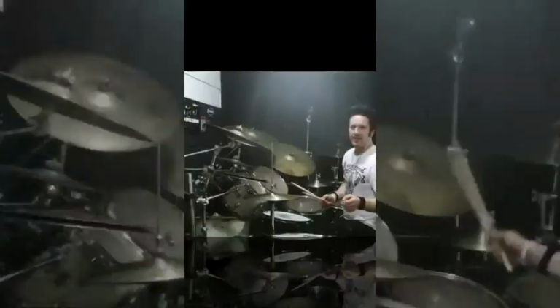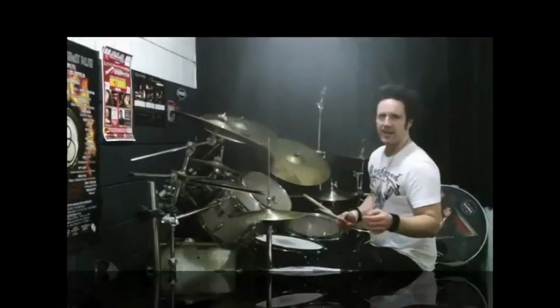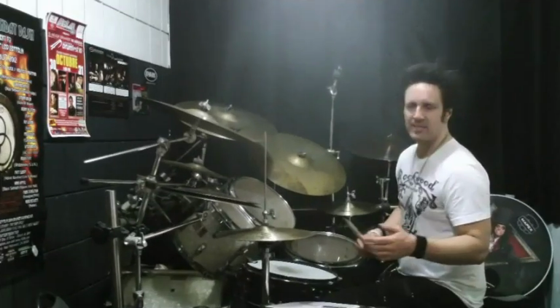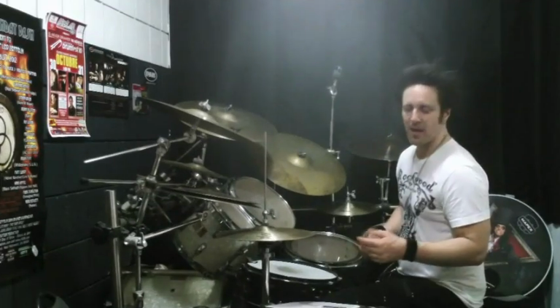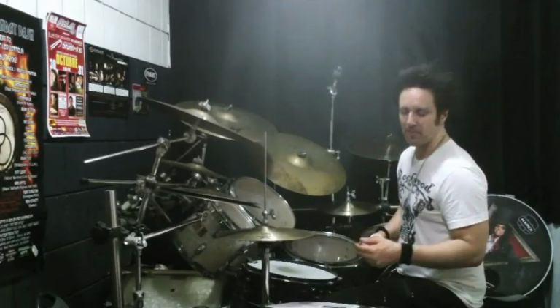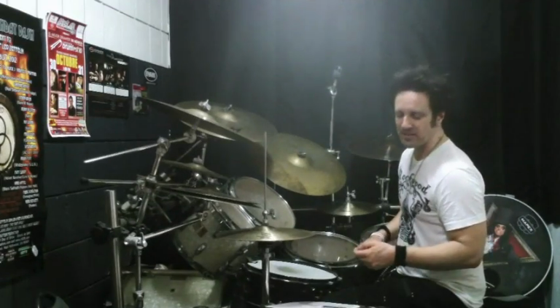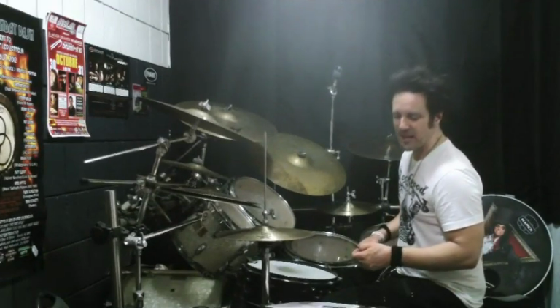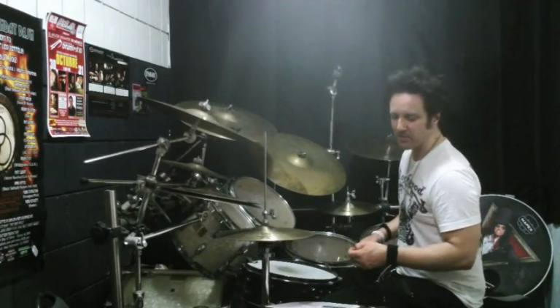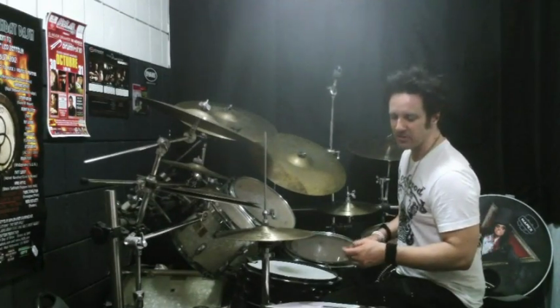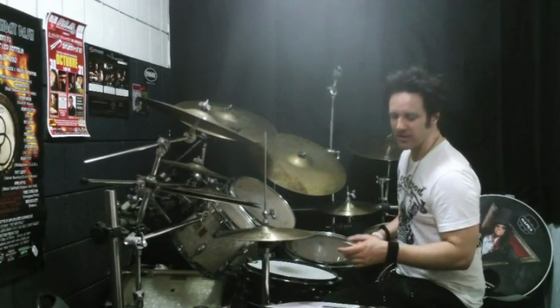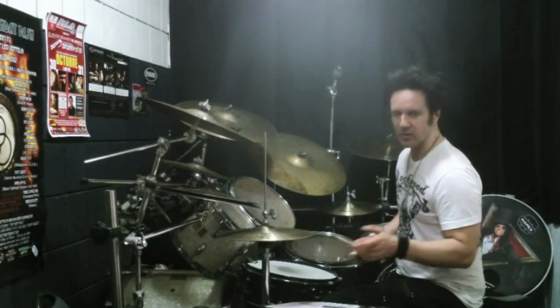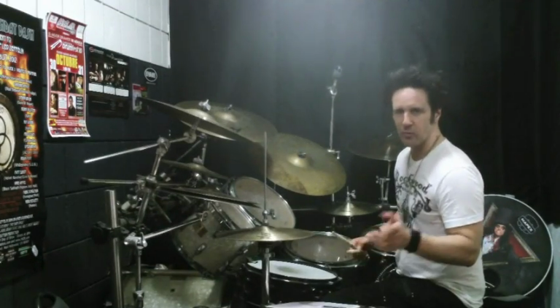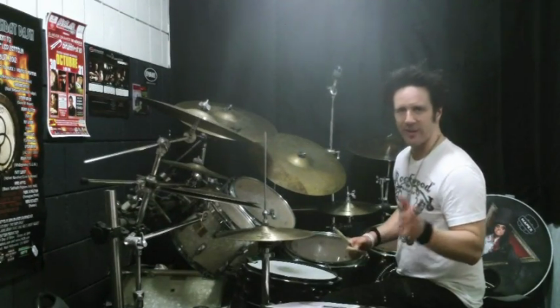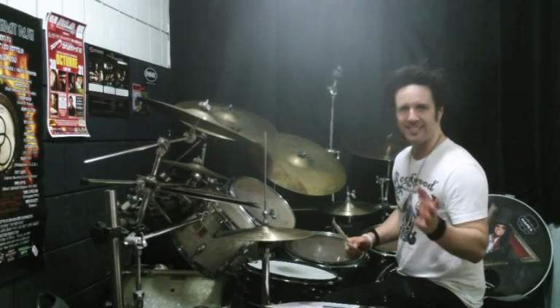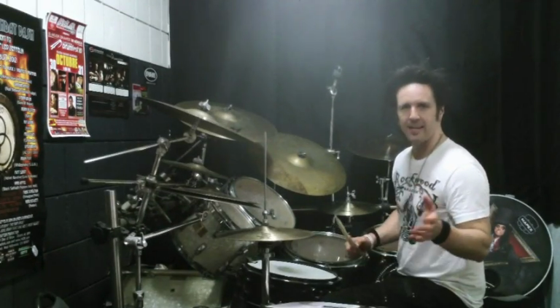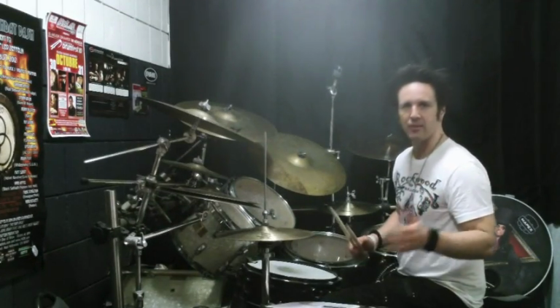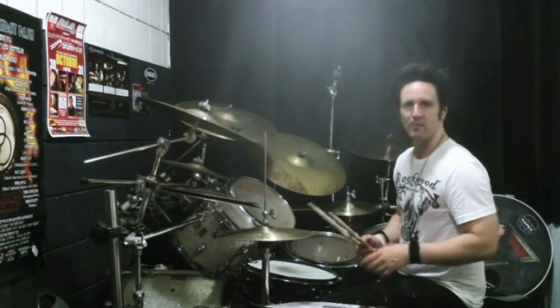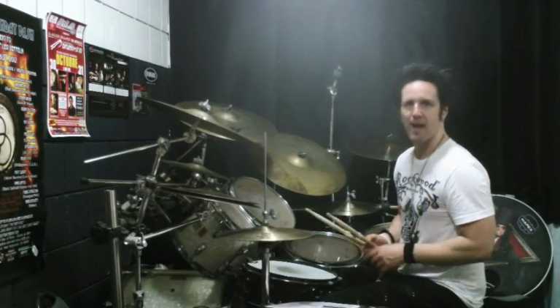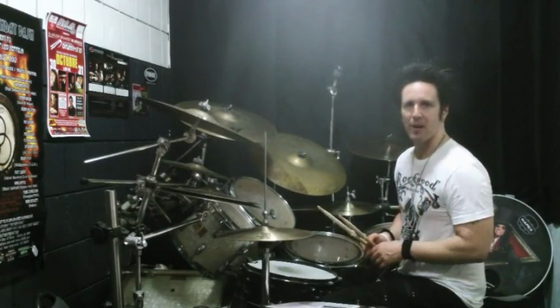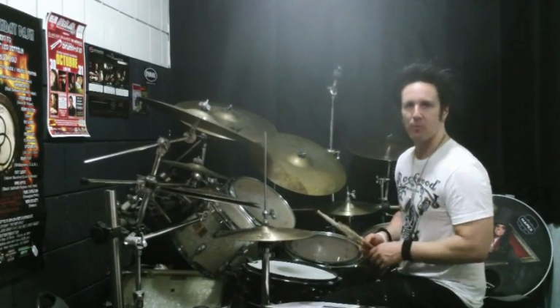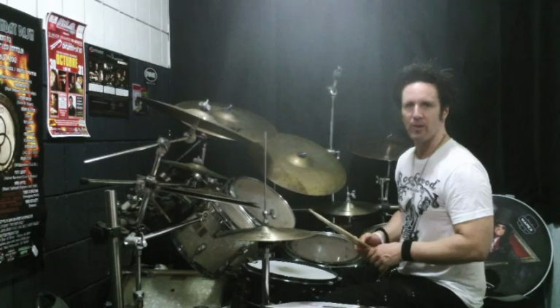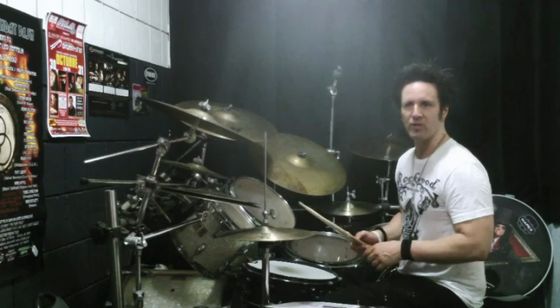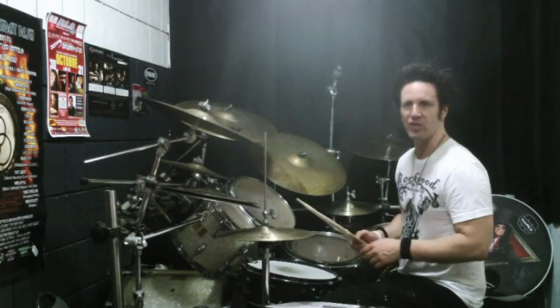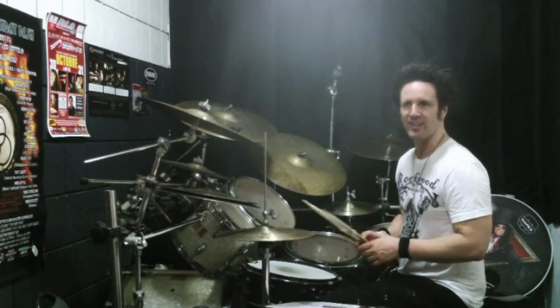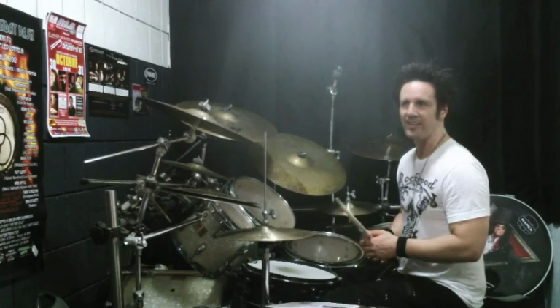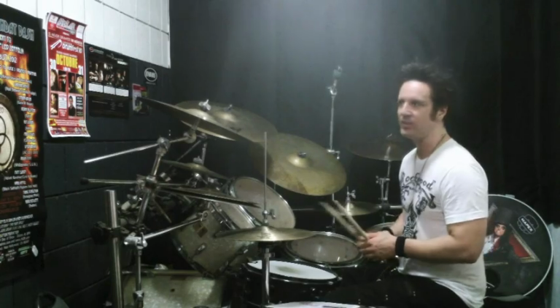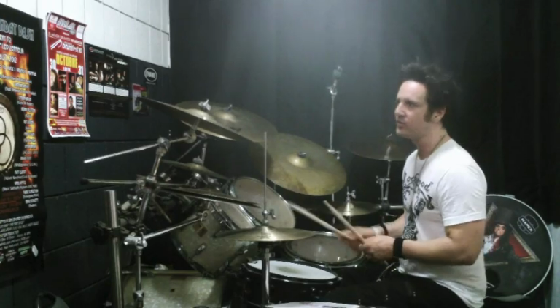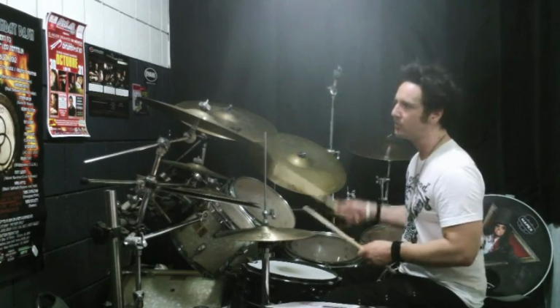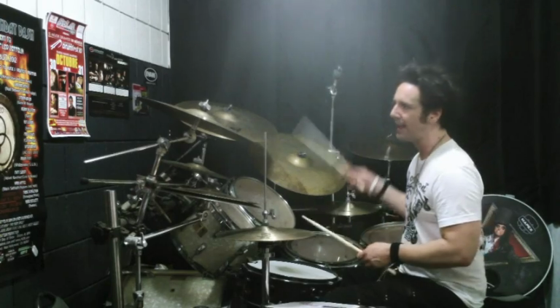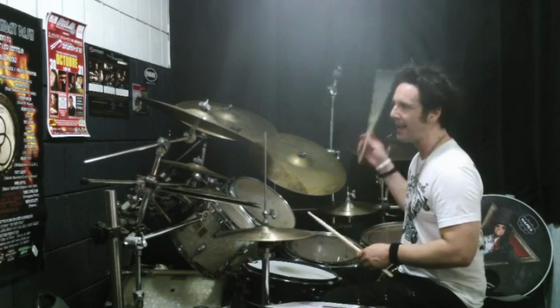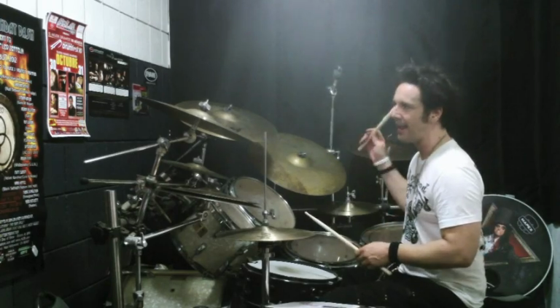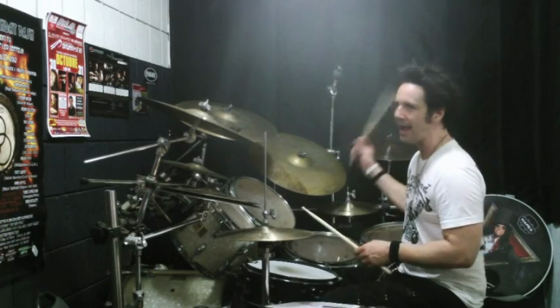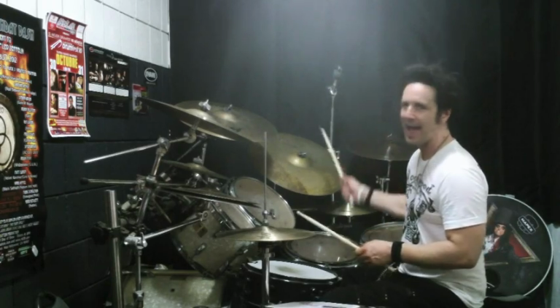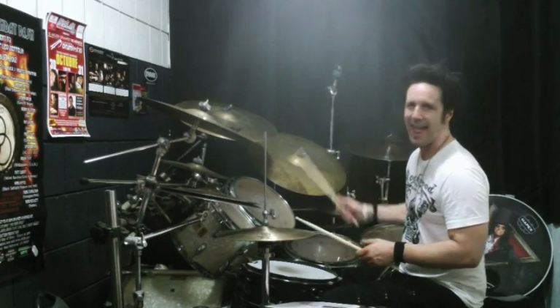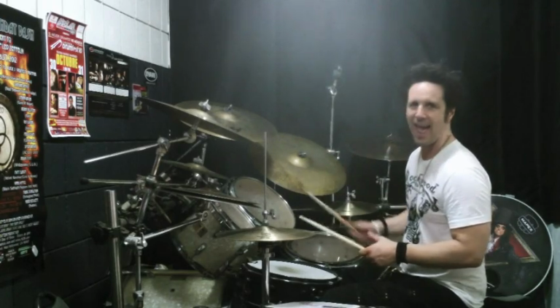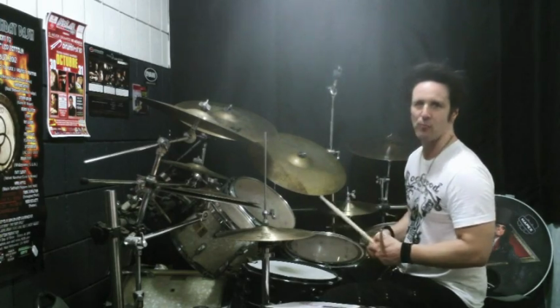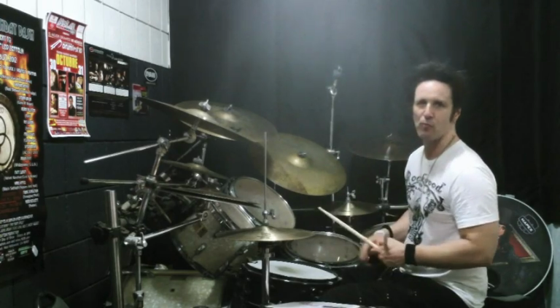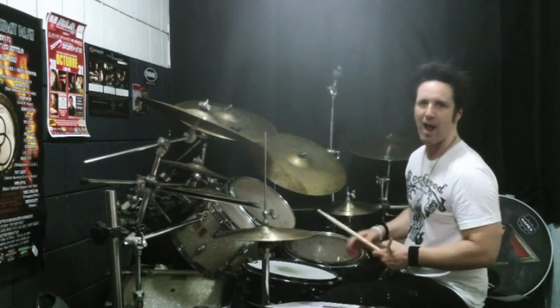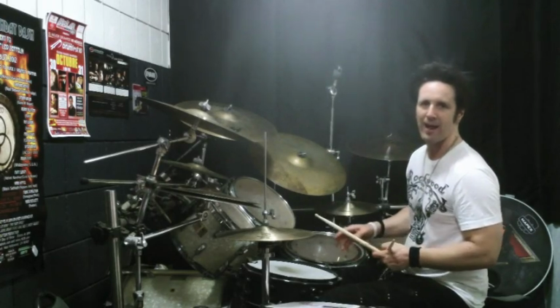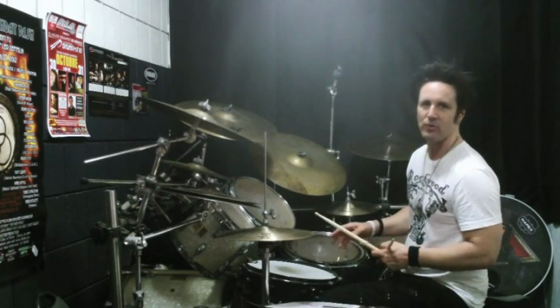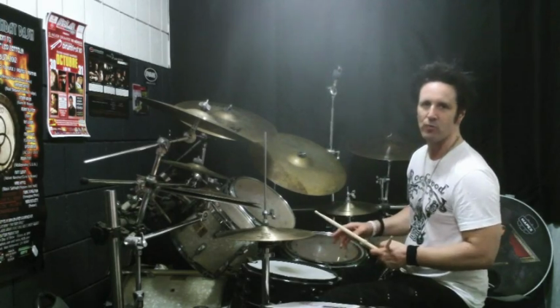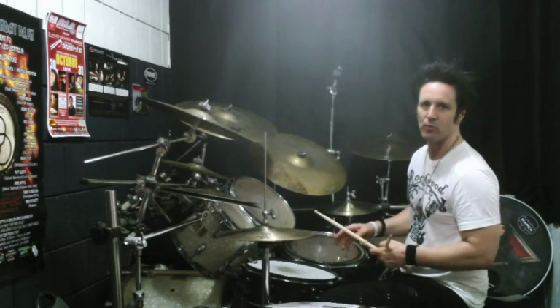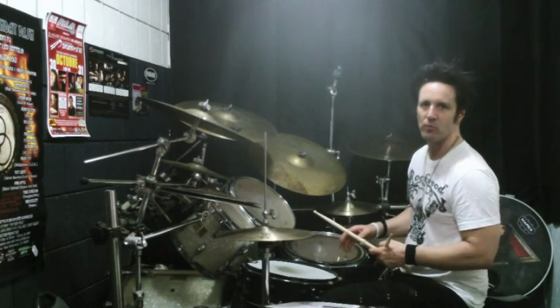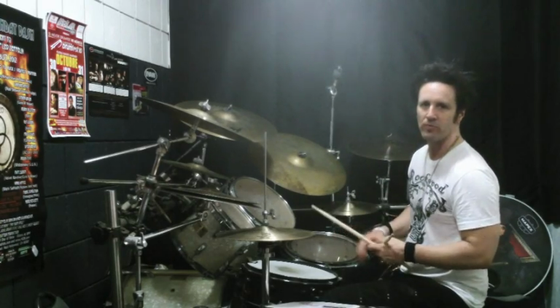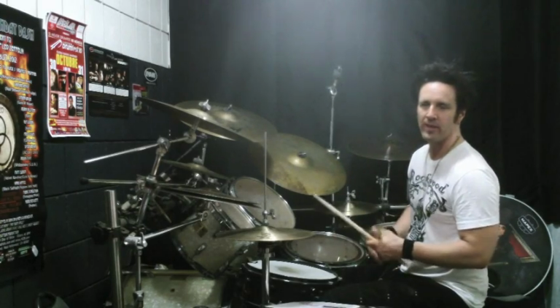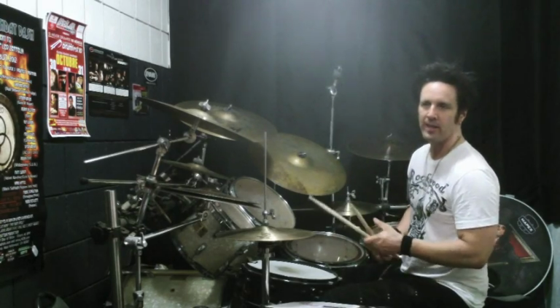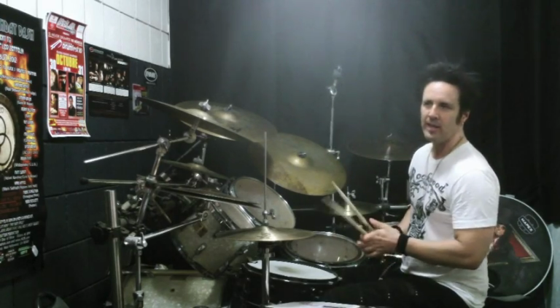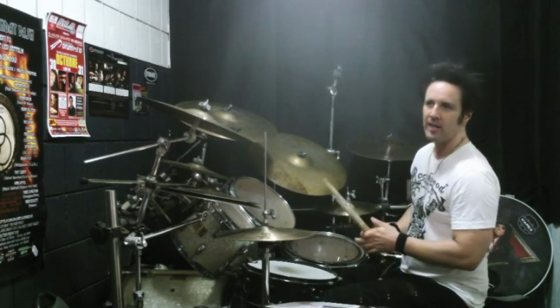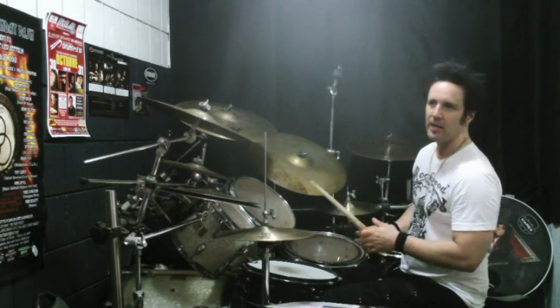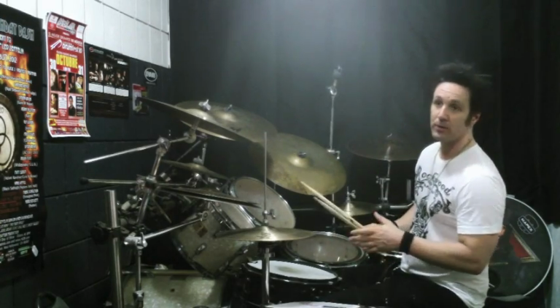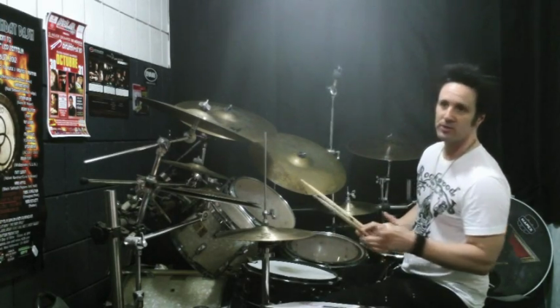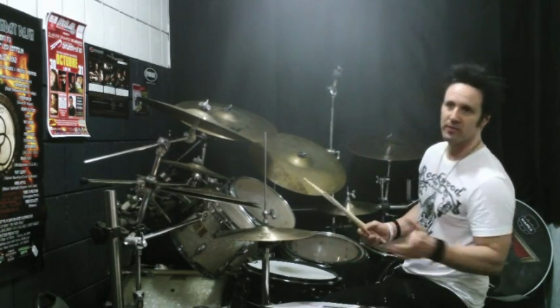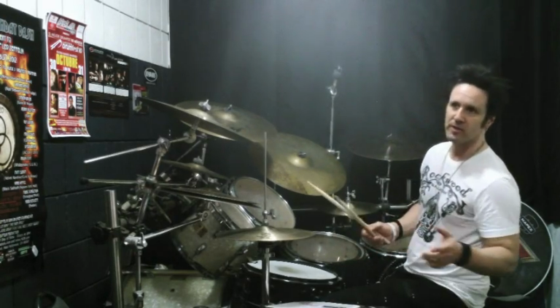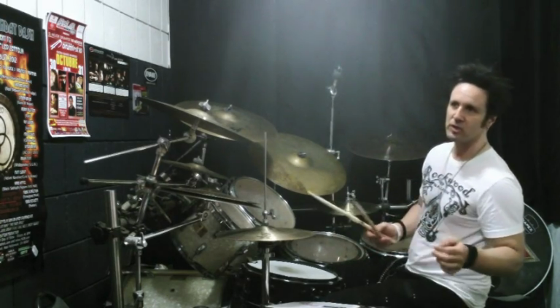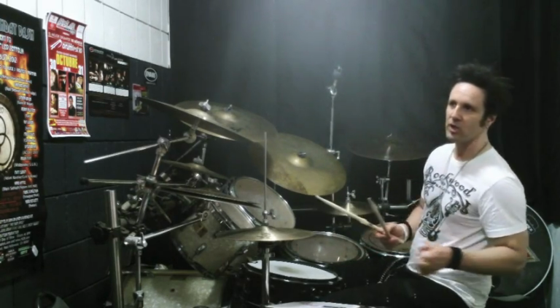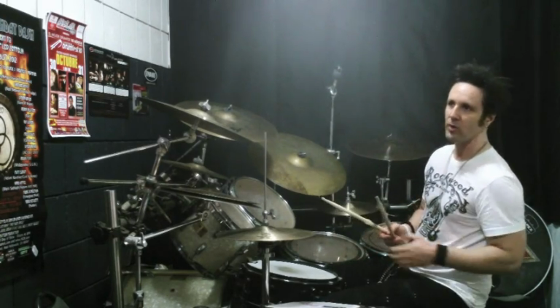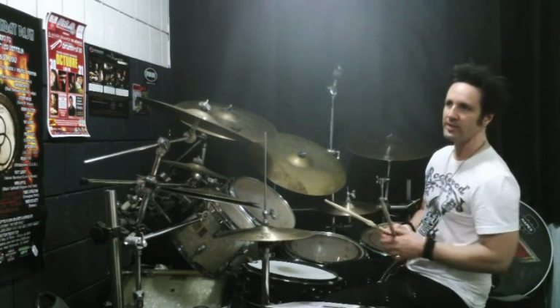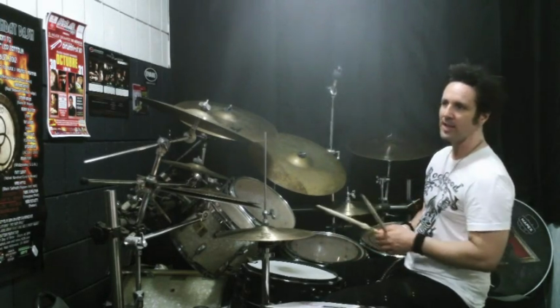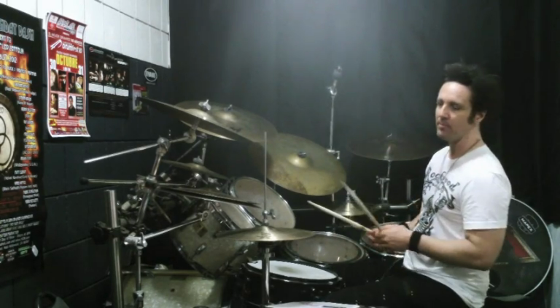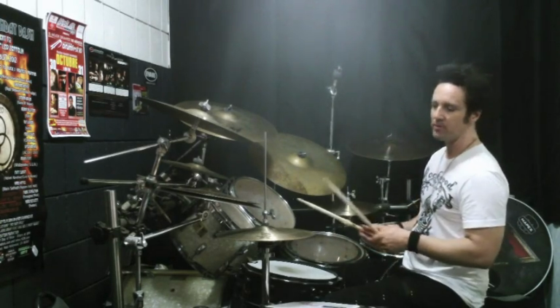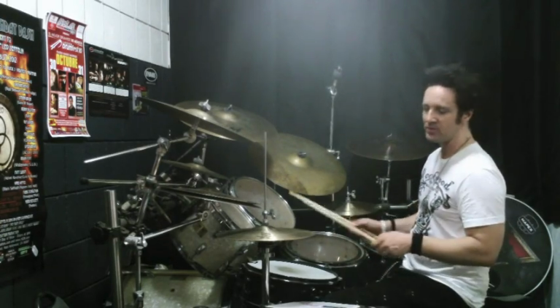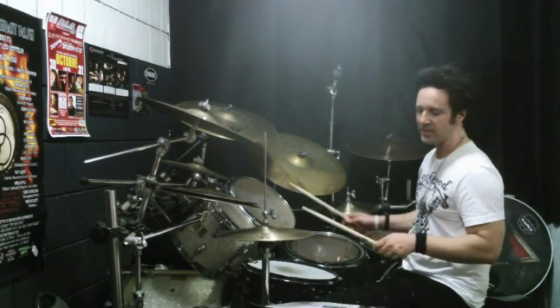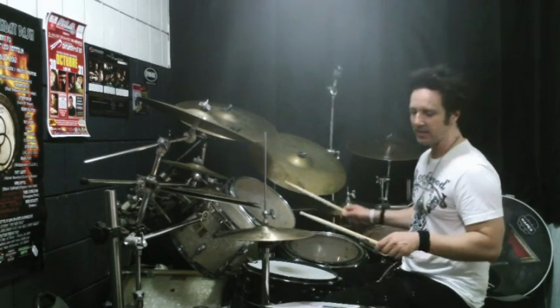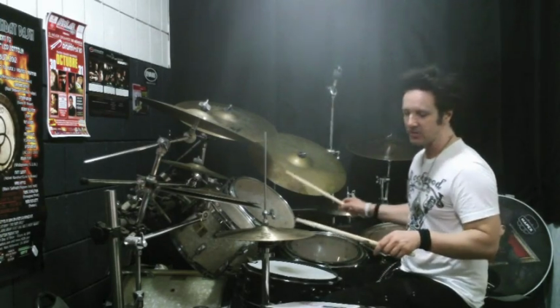Next up, example six. We're going to take the pattern and turn it into a hi-hat ride group. Here it is, very slow — example six.